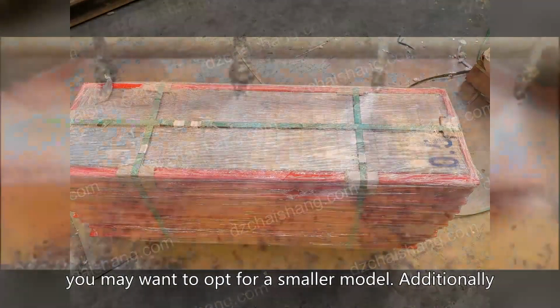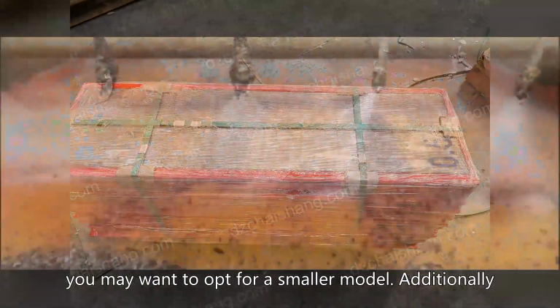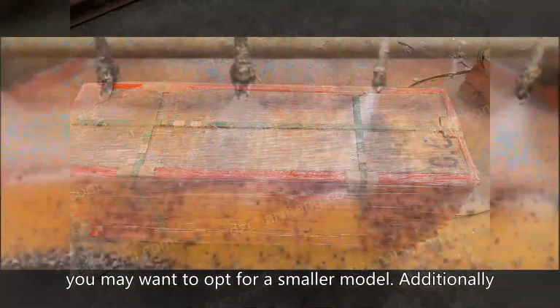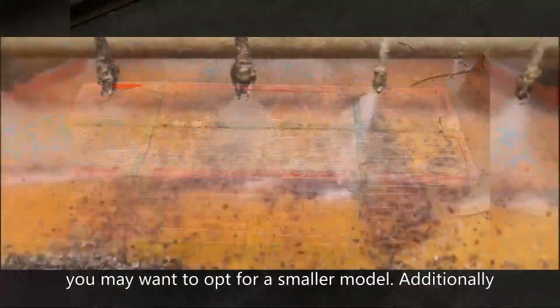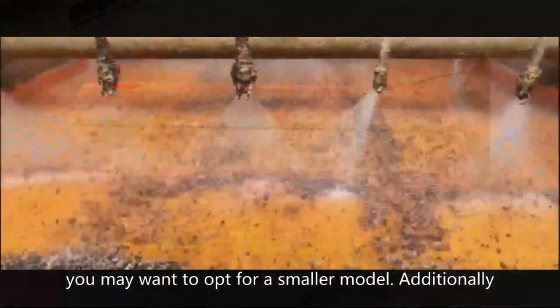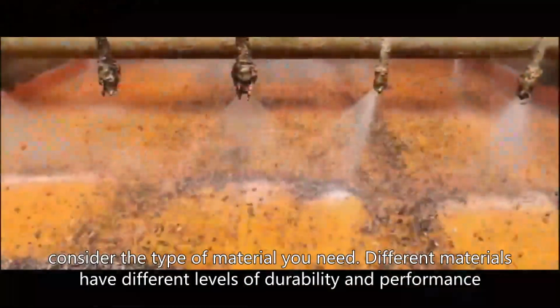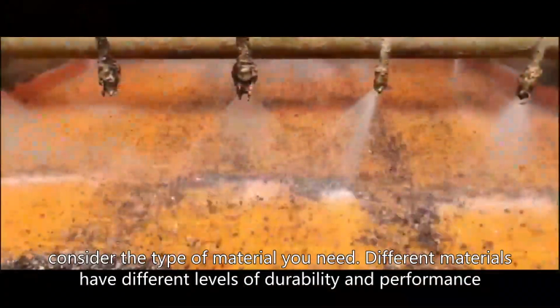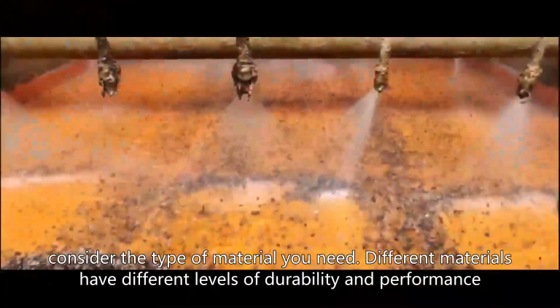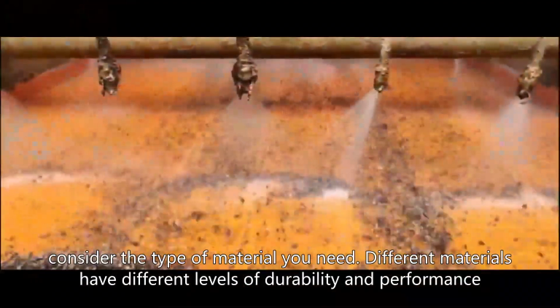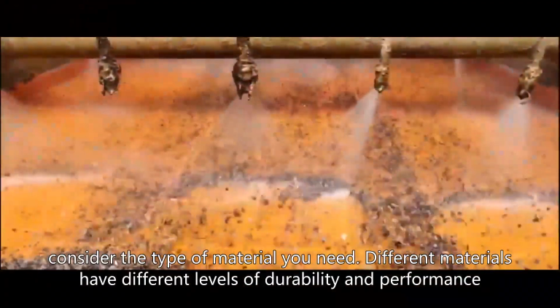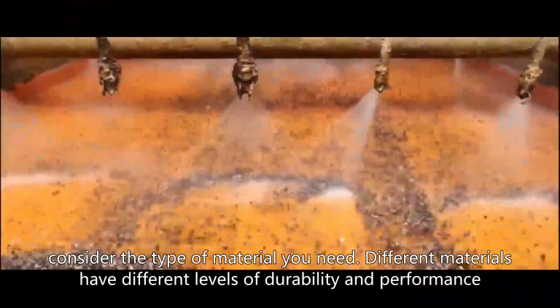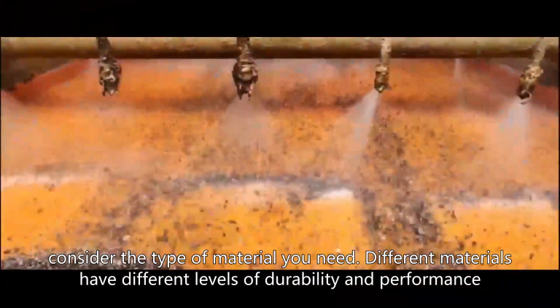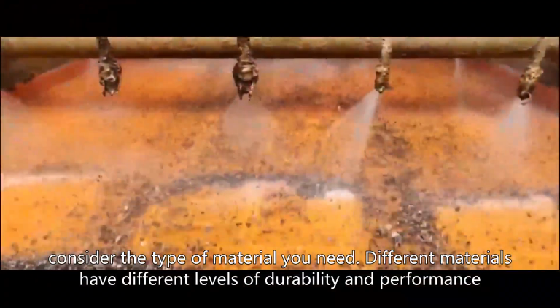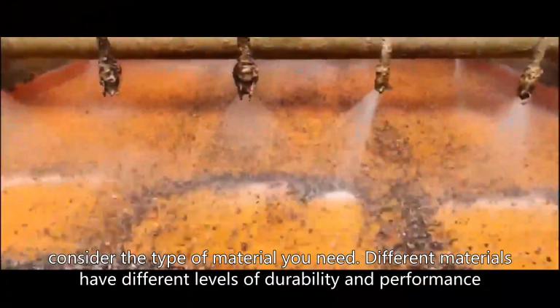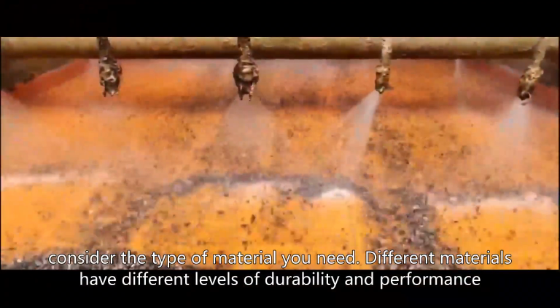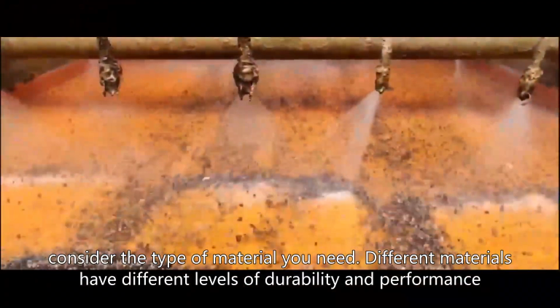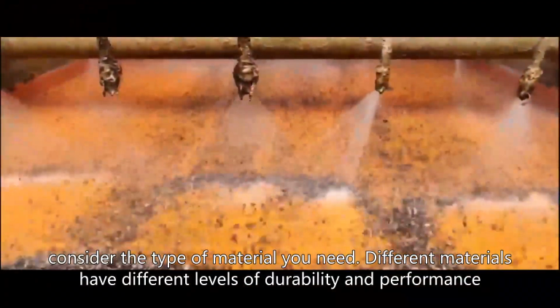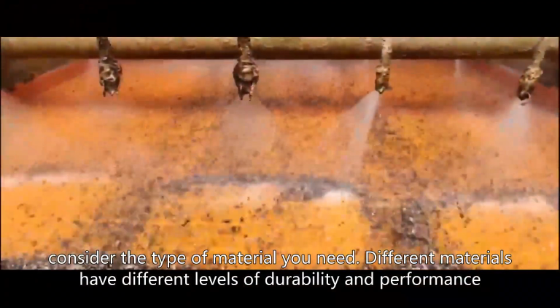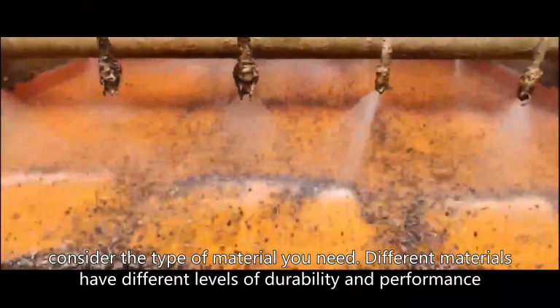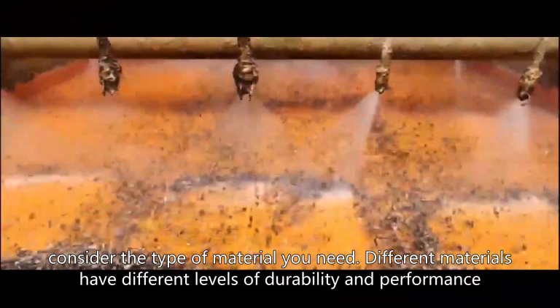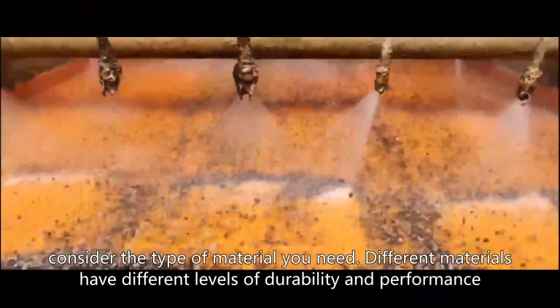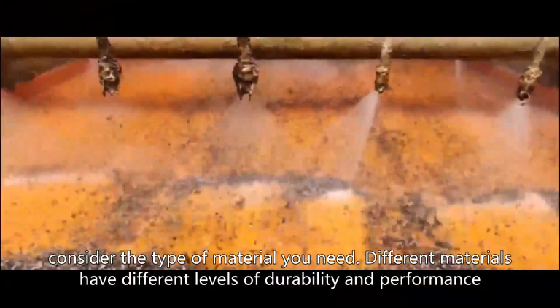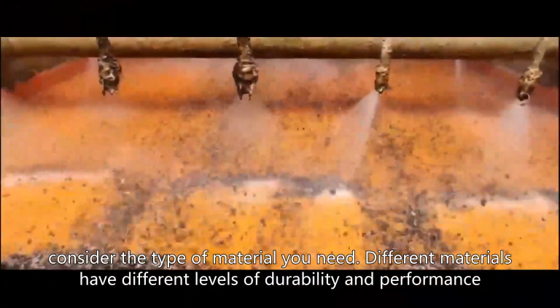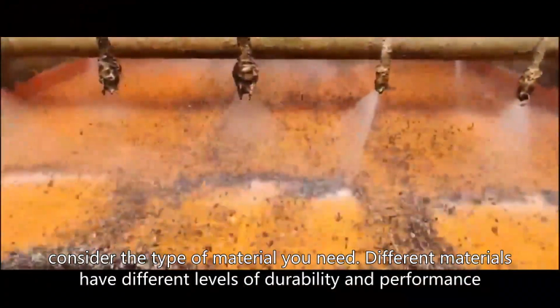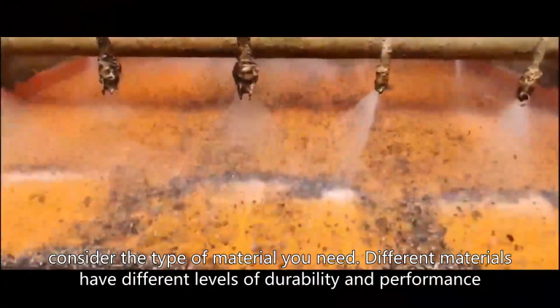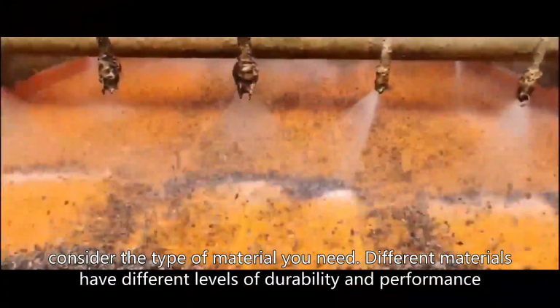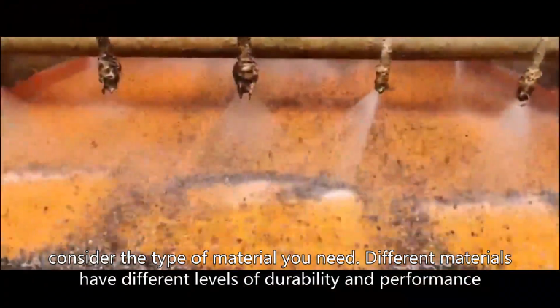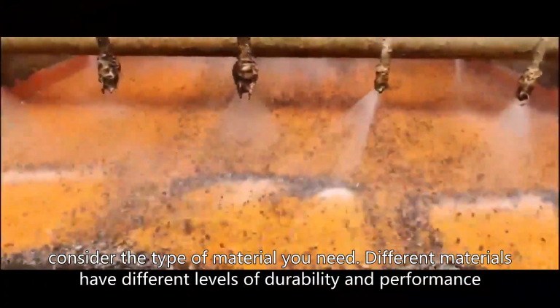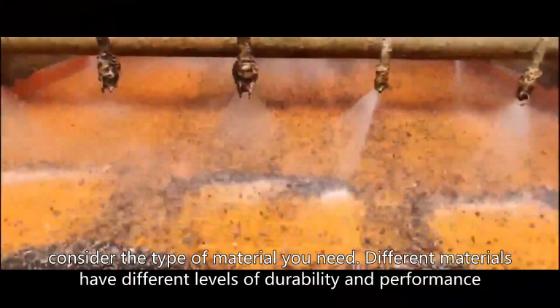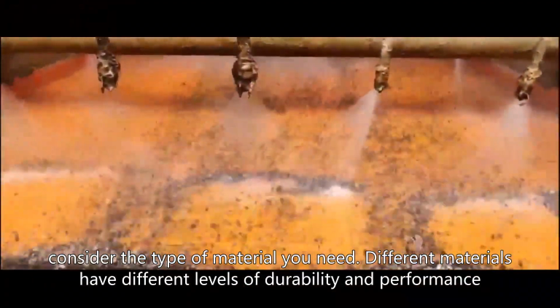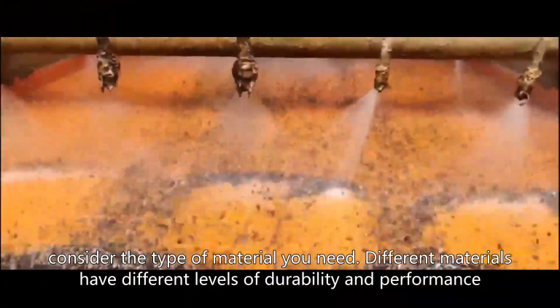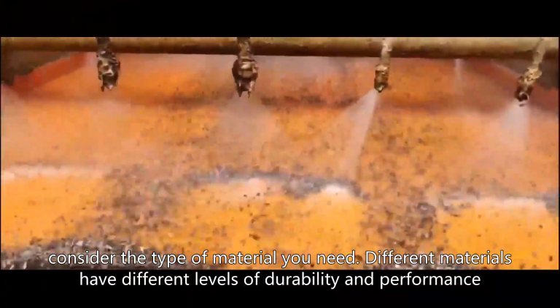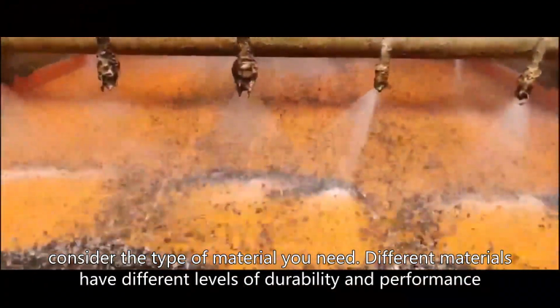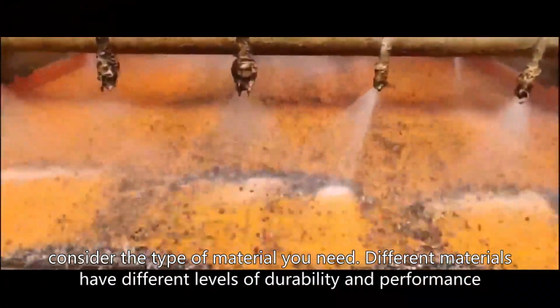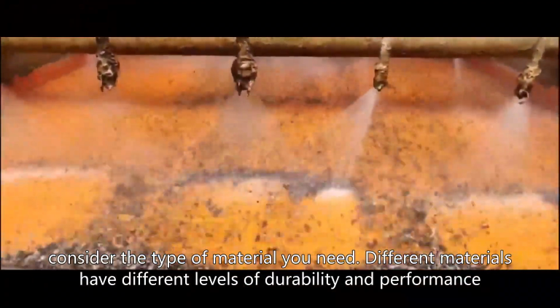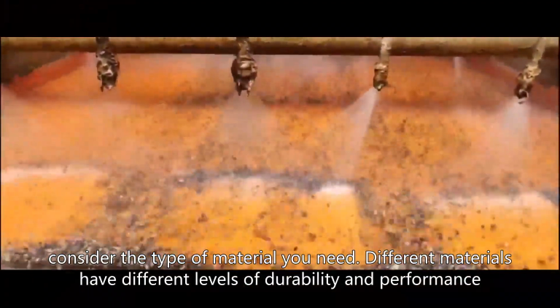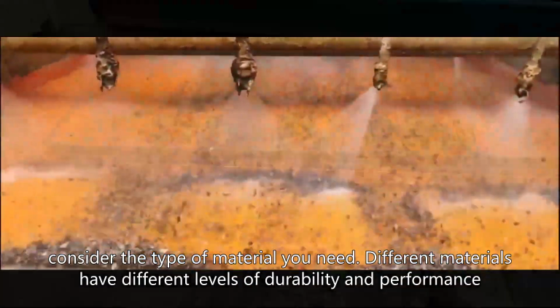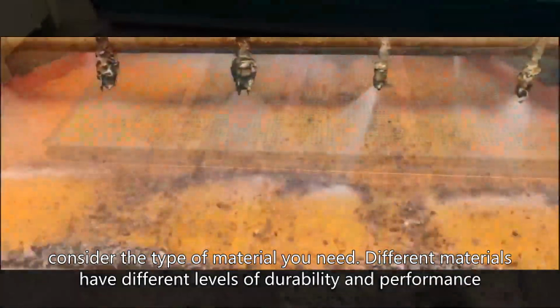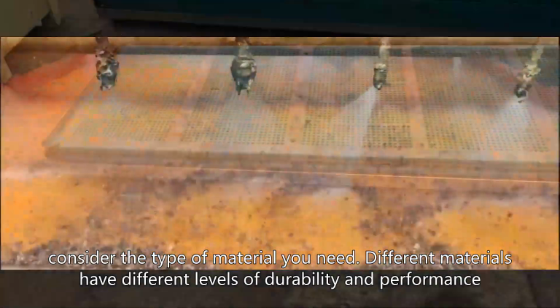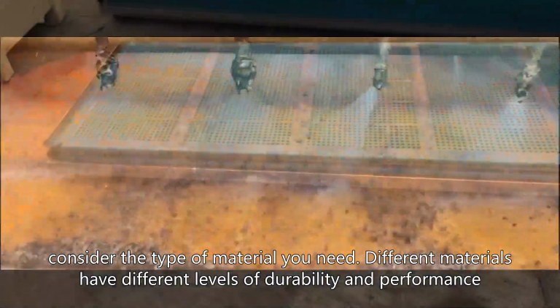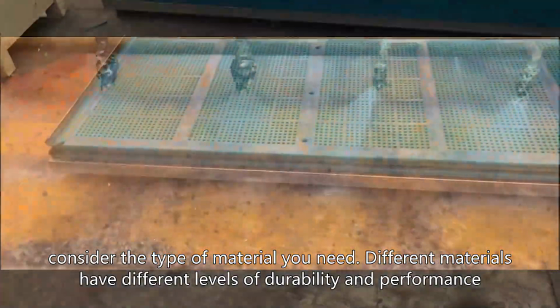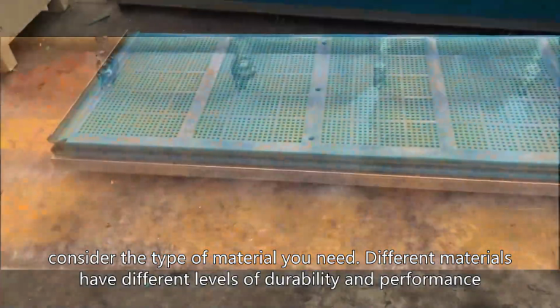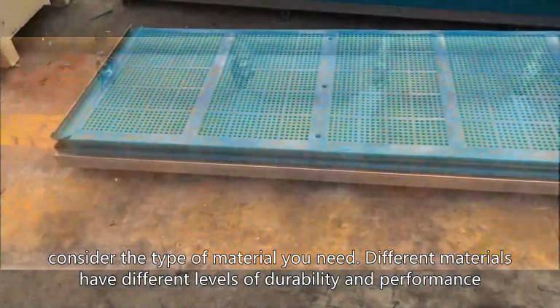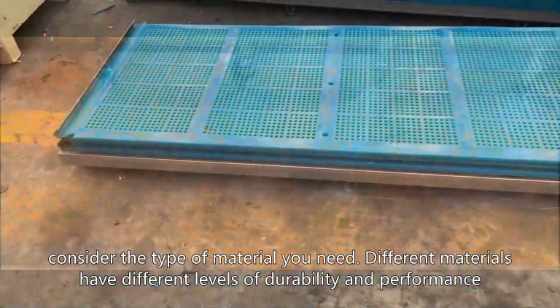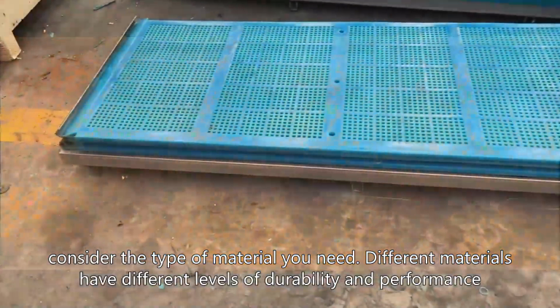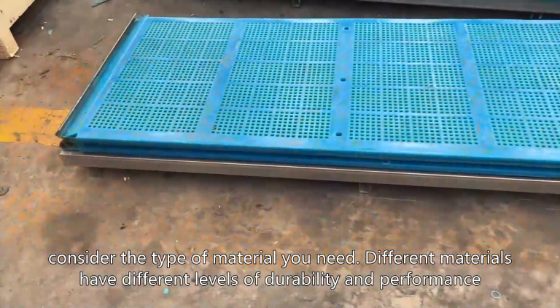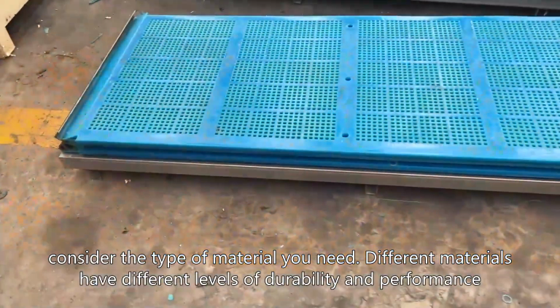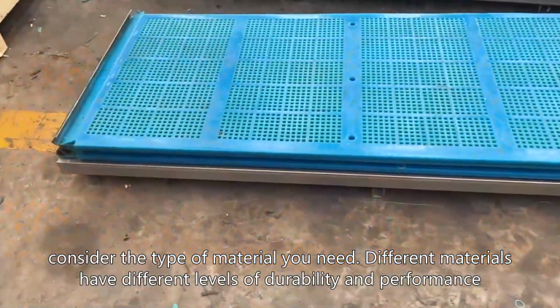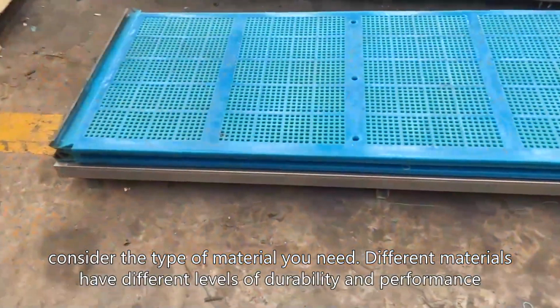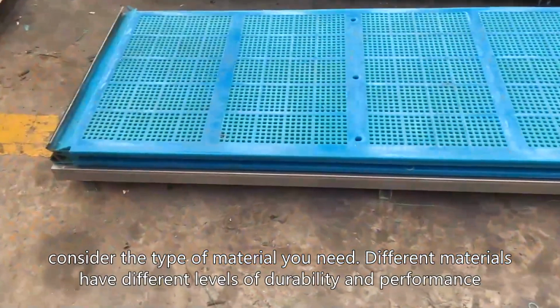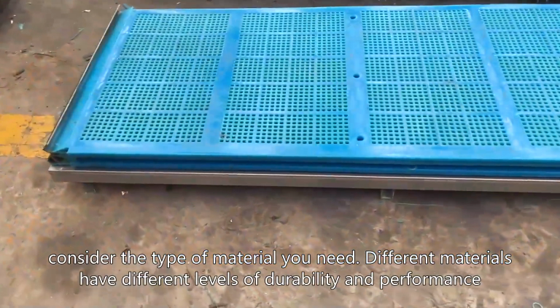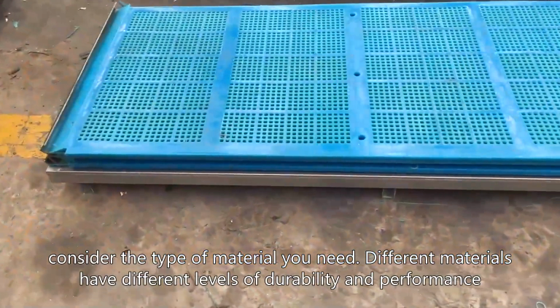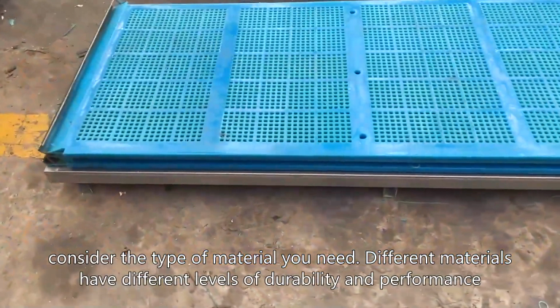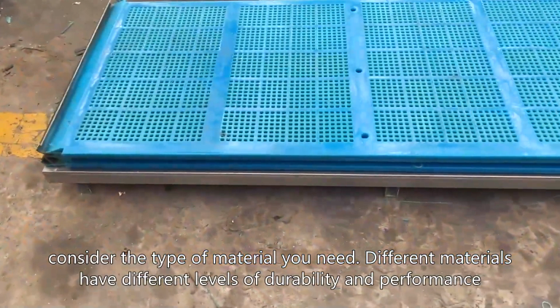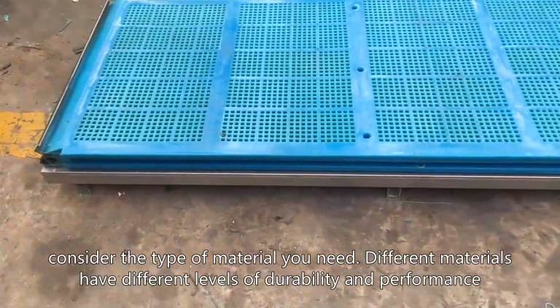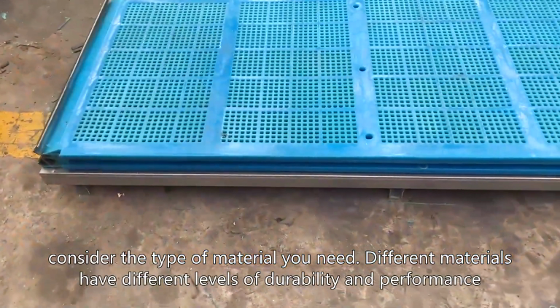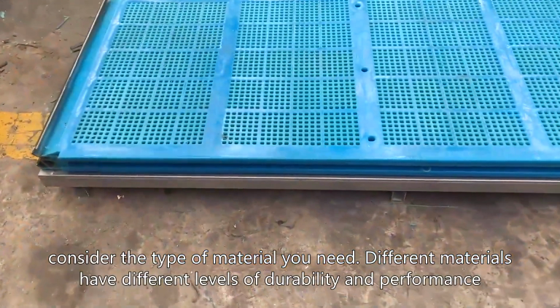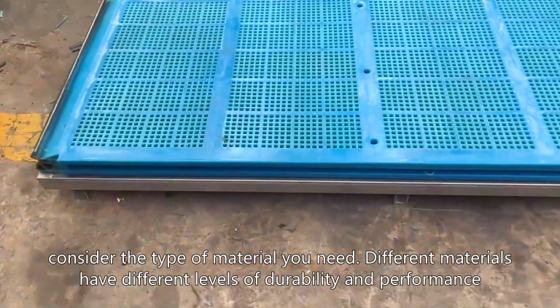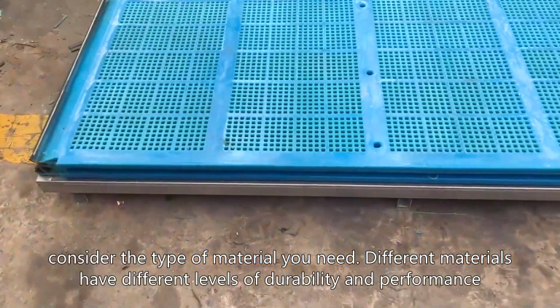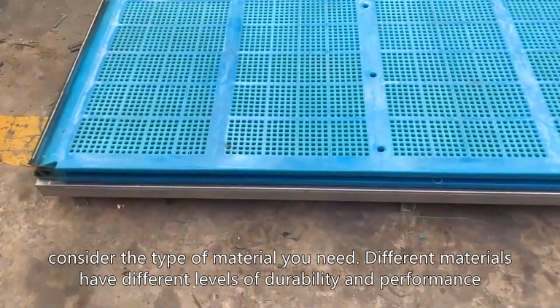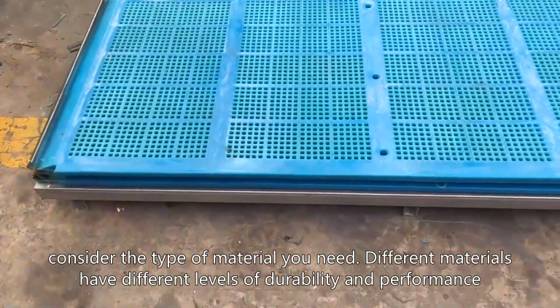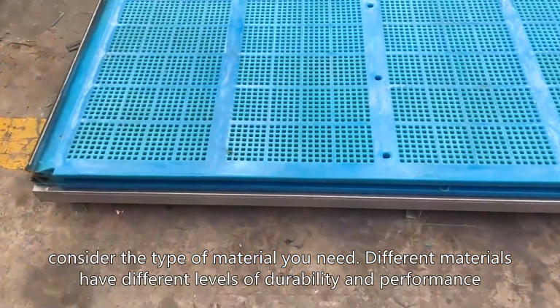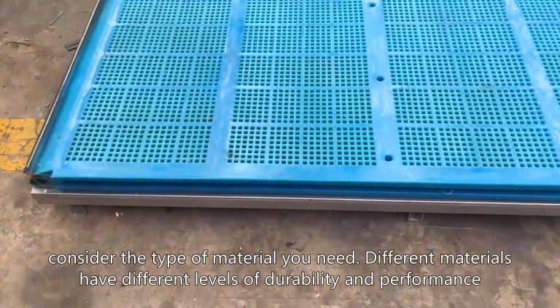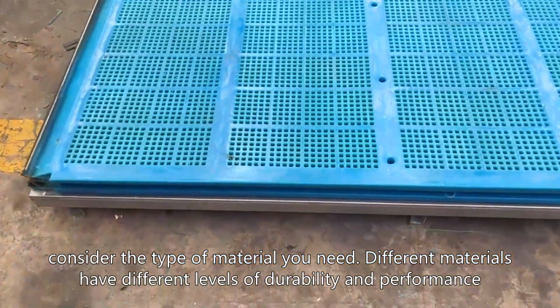Additionally, consider the type of material you need. Different materials have different levels of durability and performance.